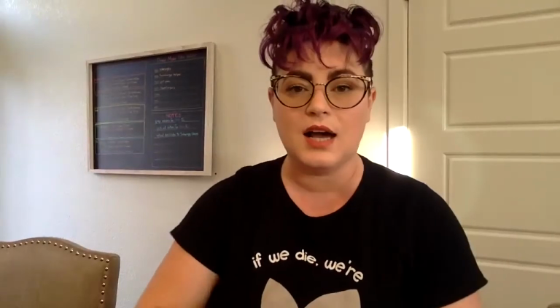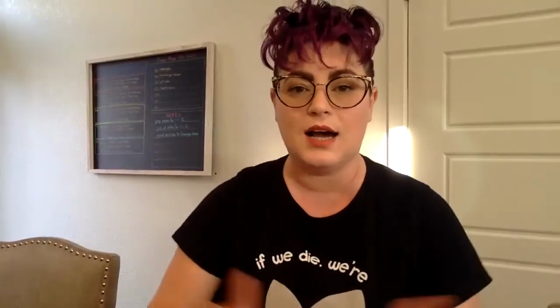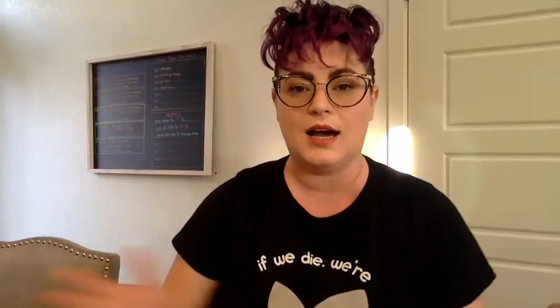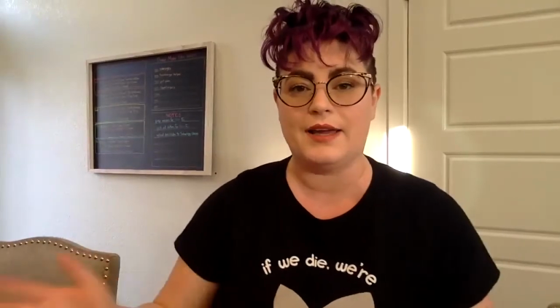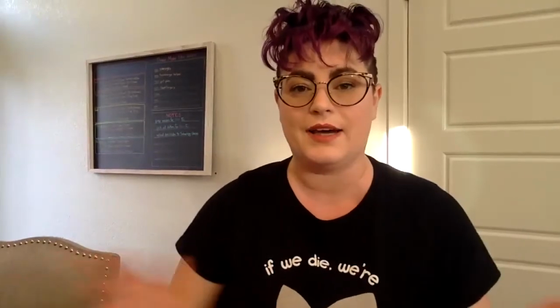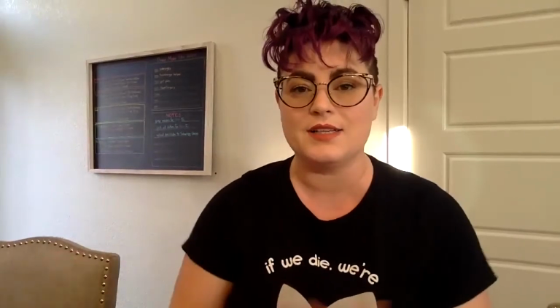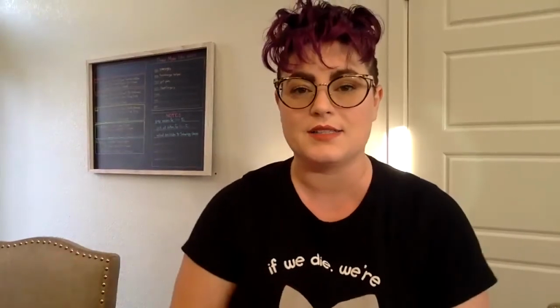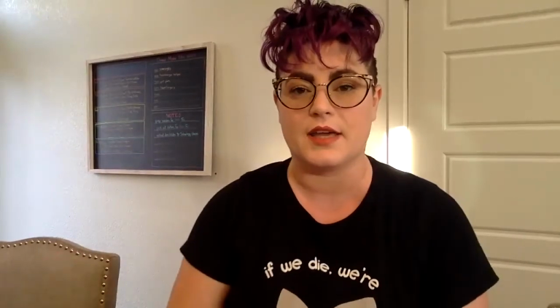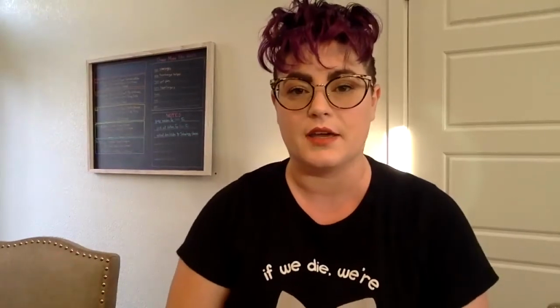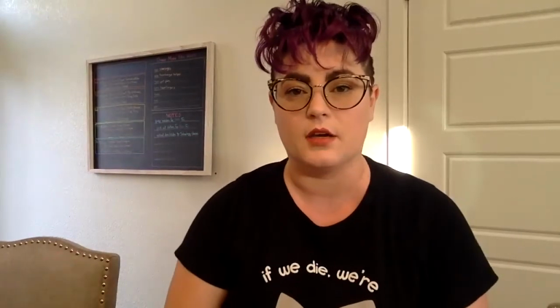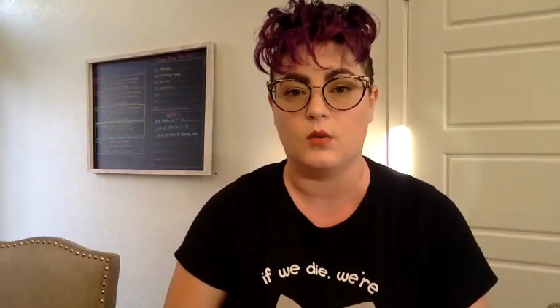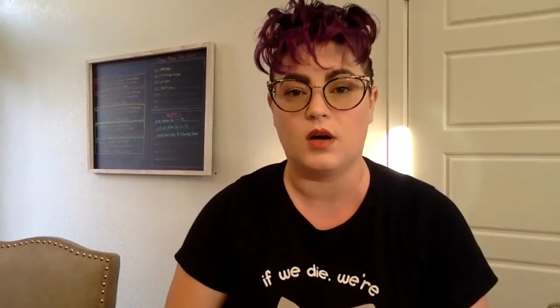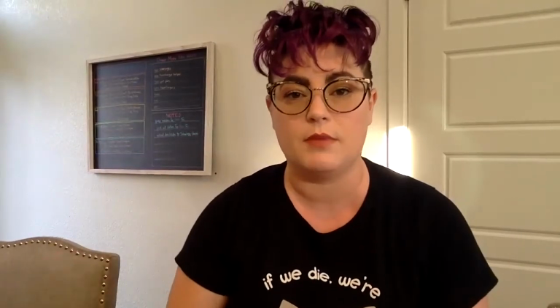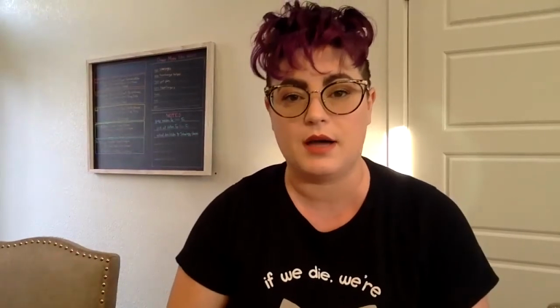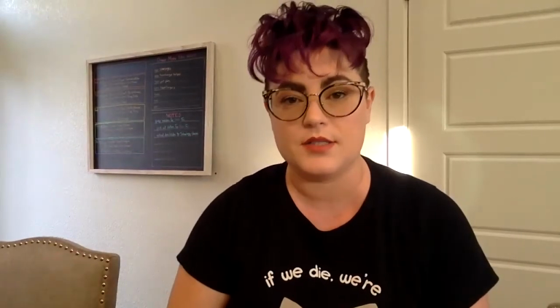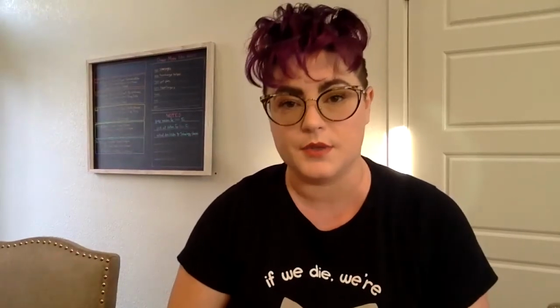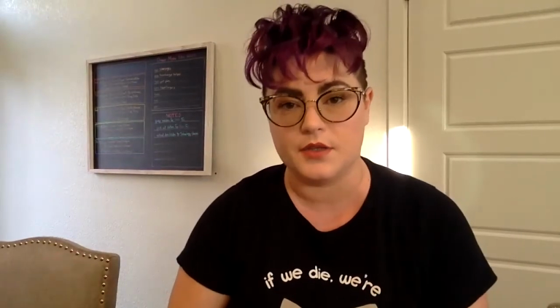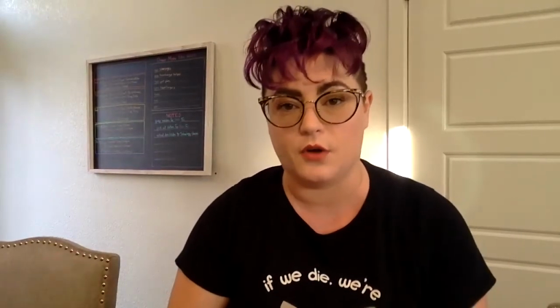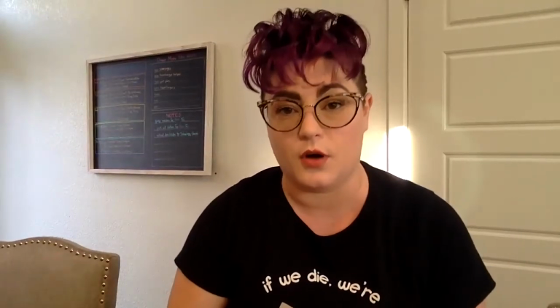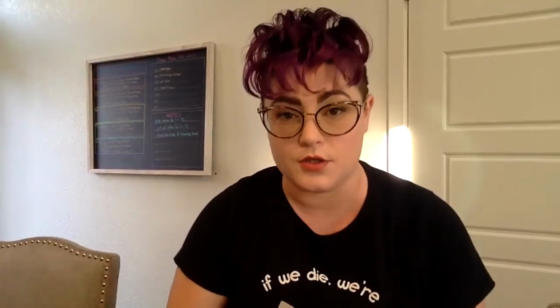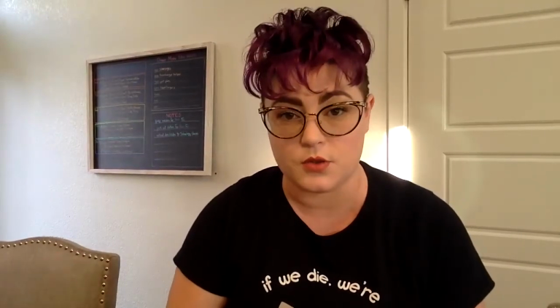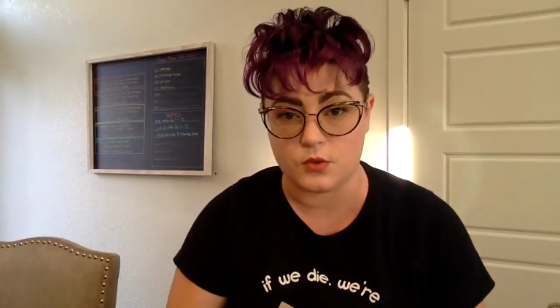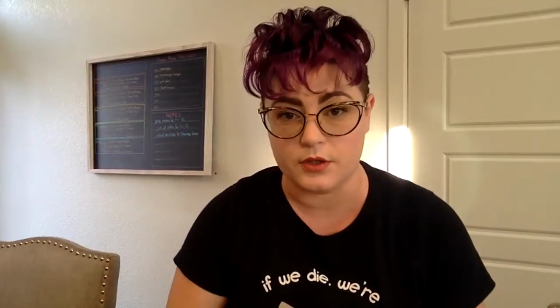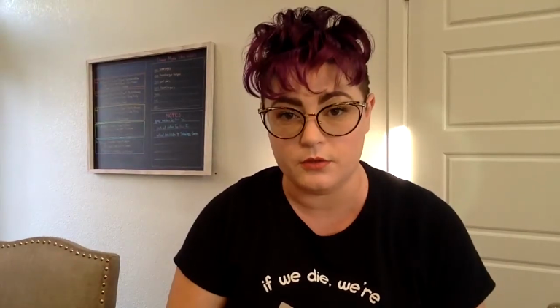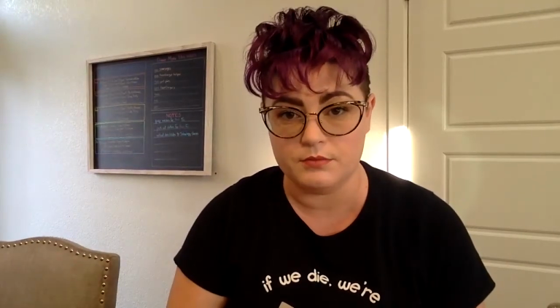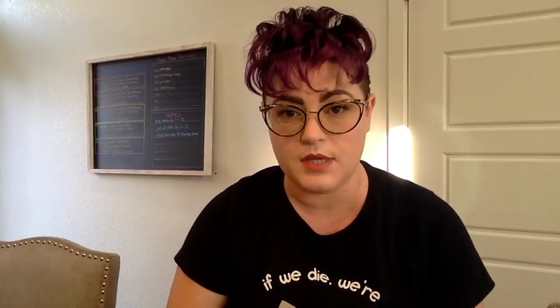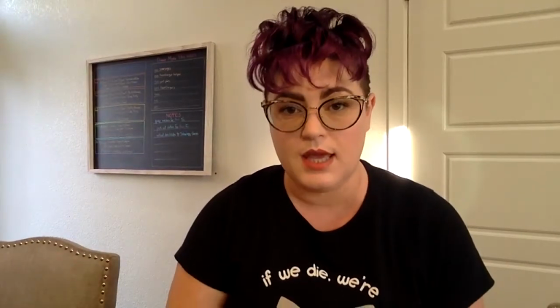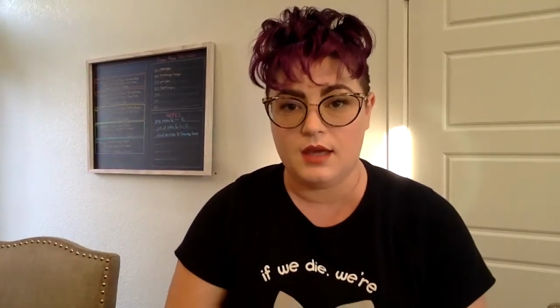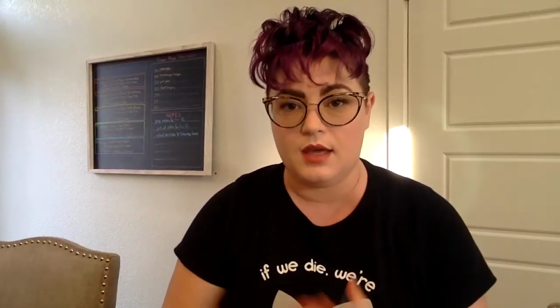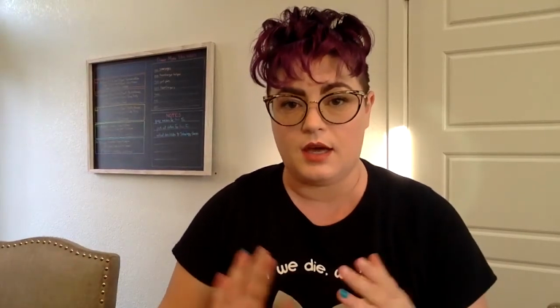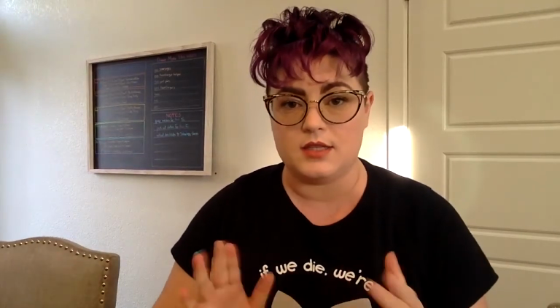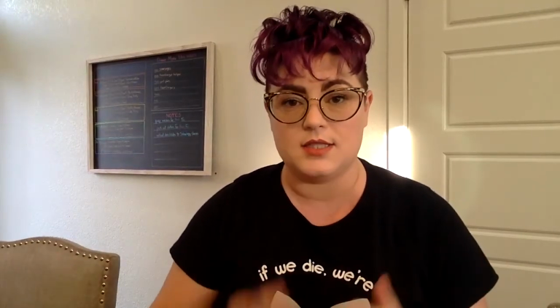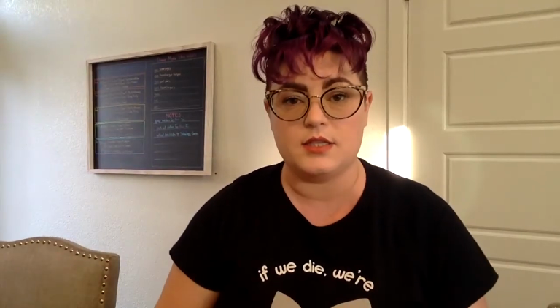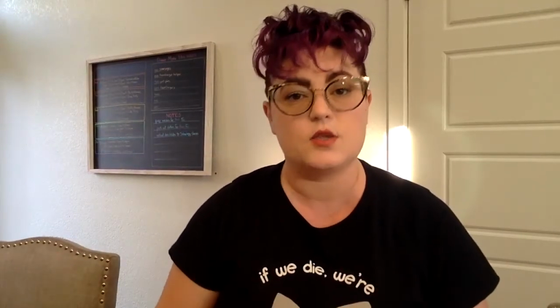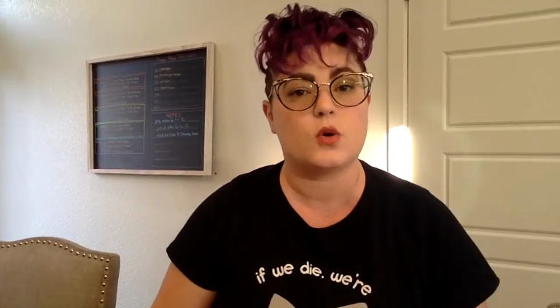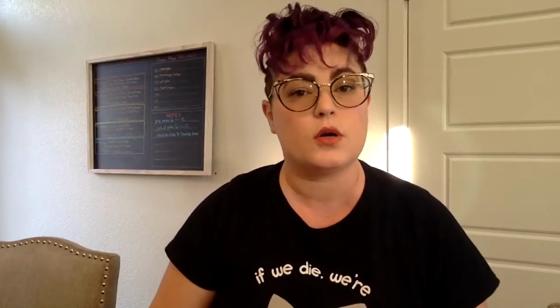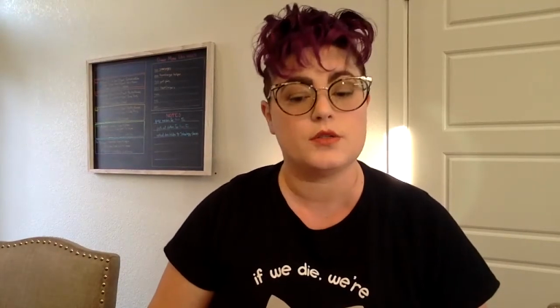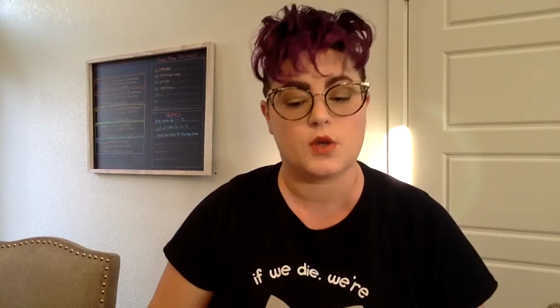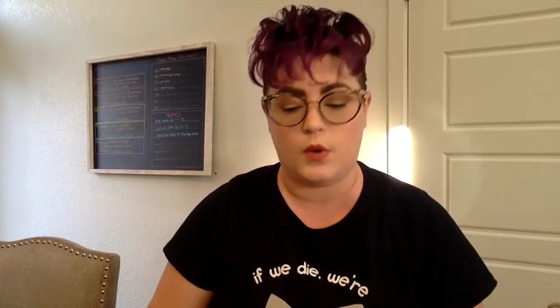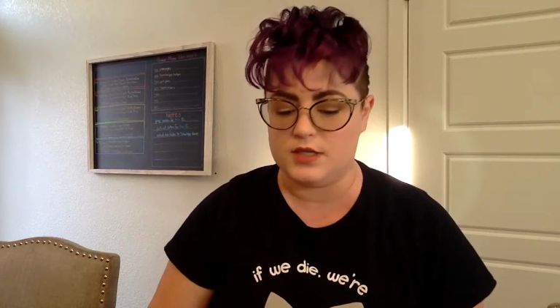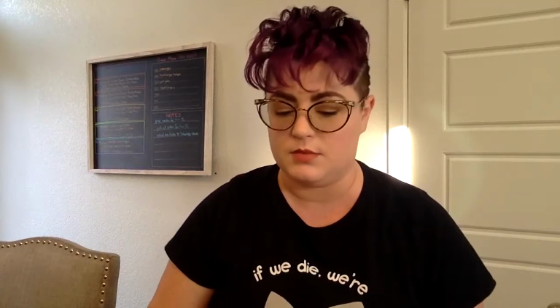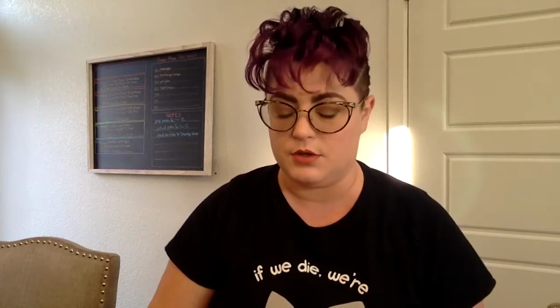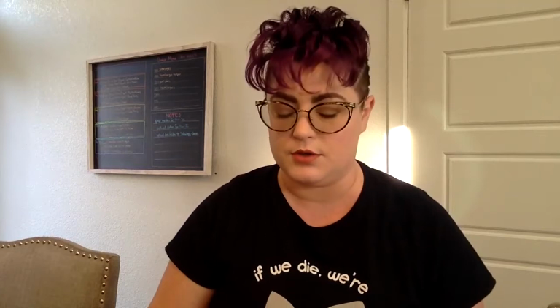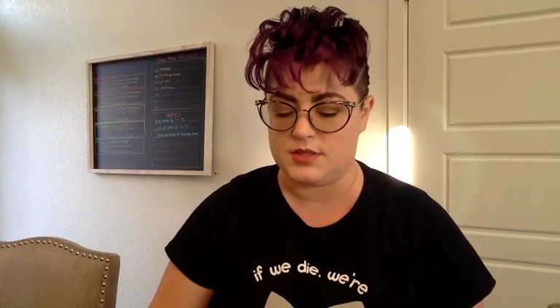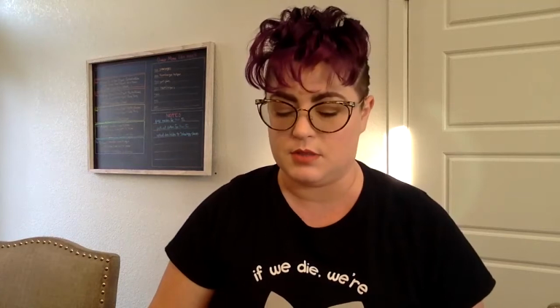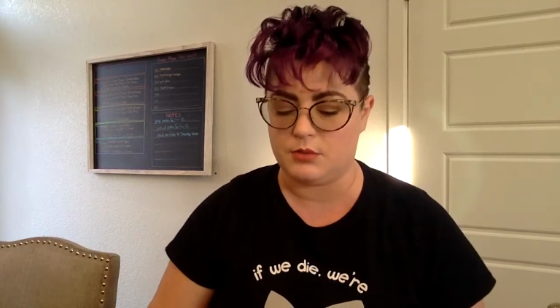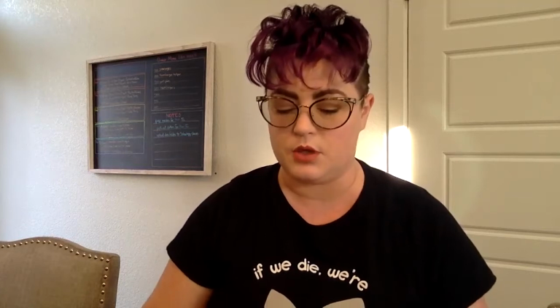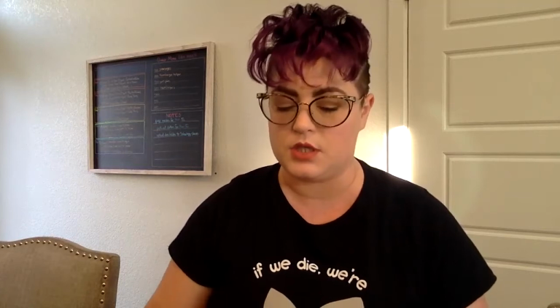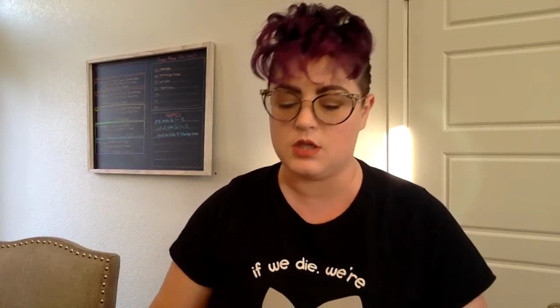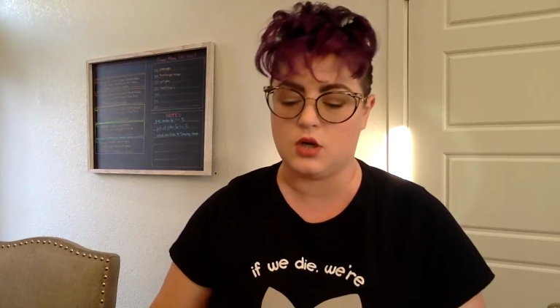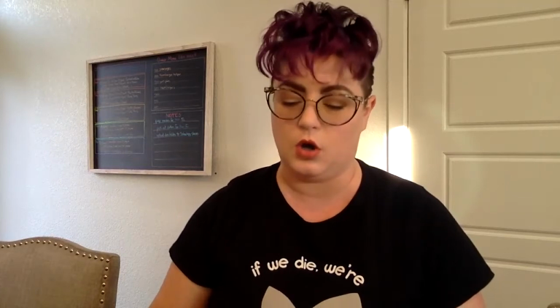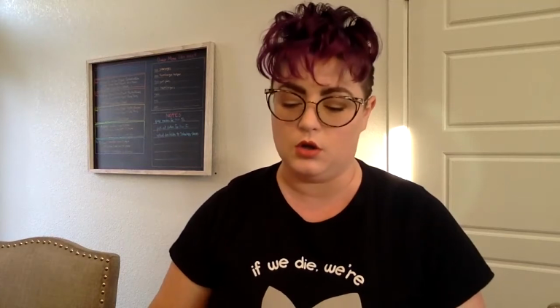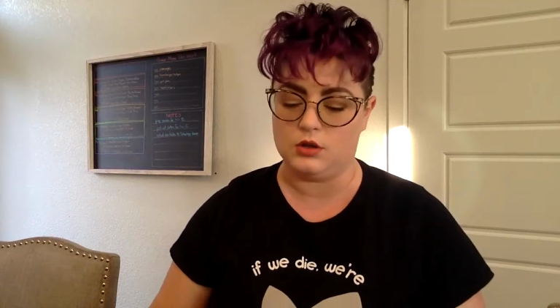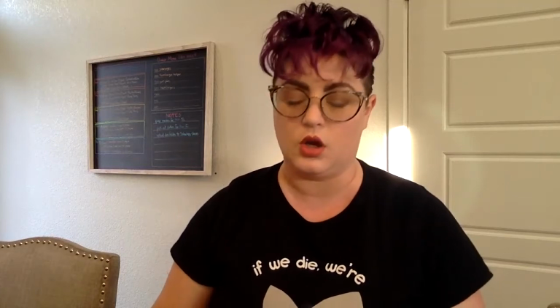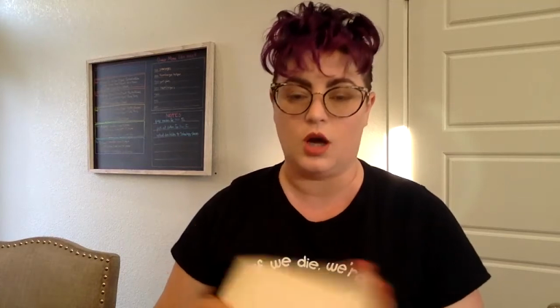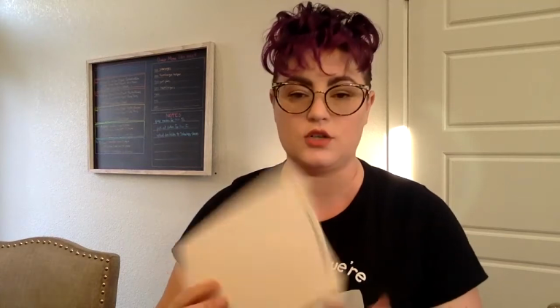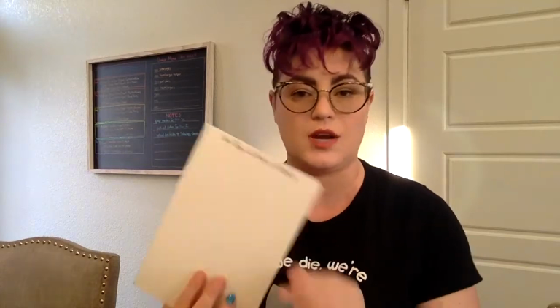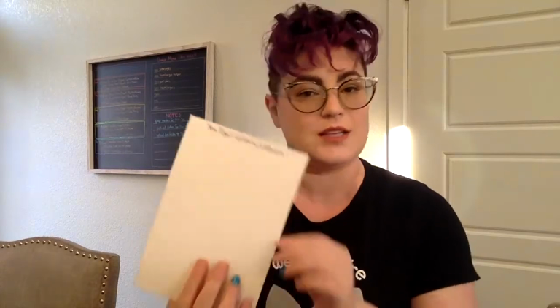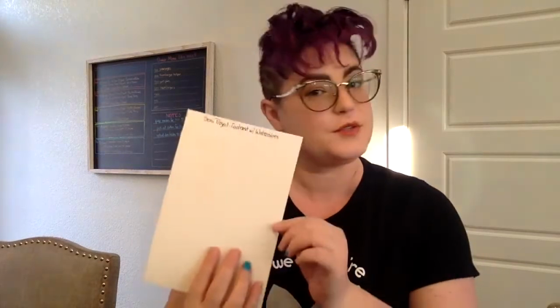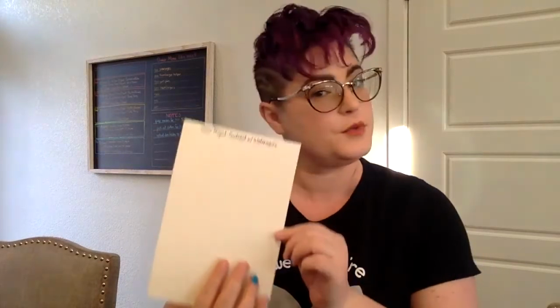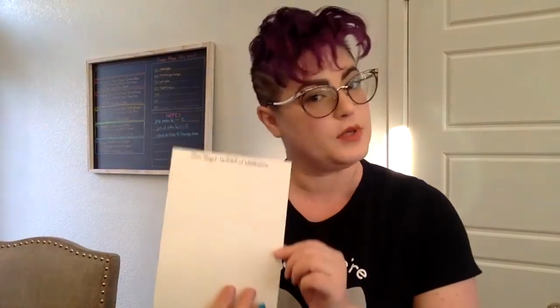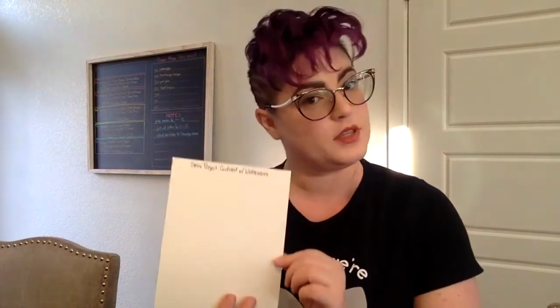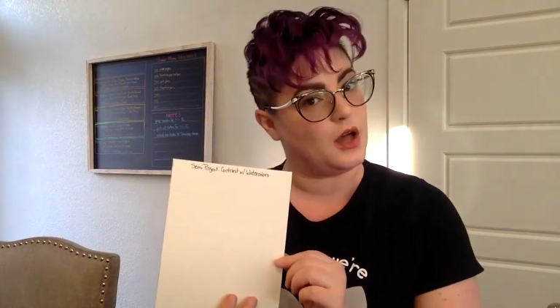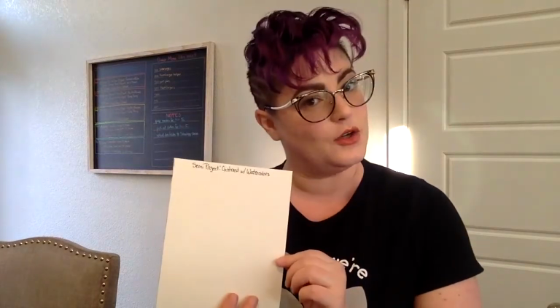Hi guys and welcome back to another art tutorial. Today's tutorial is going to be your semi project called Contrast with Color.